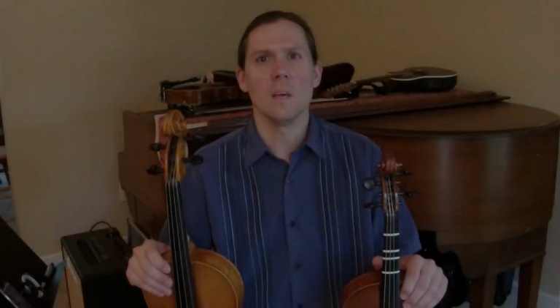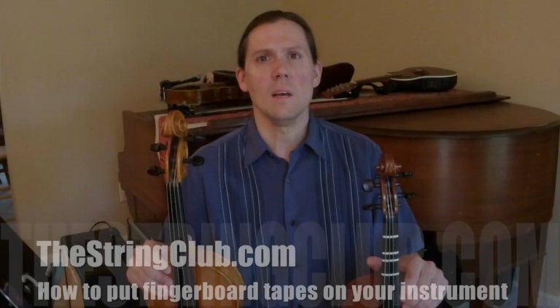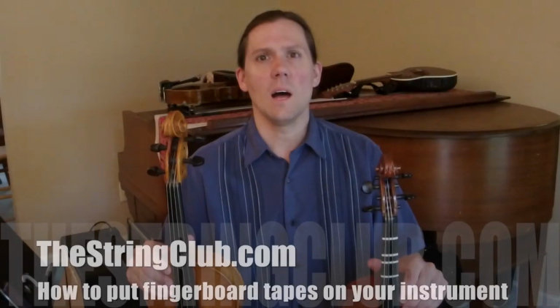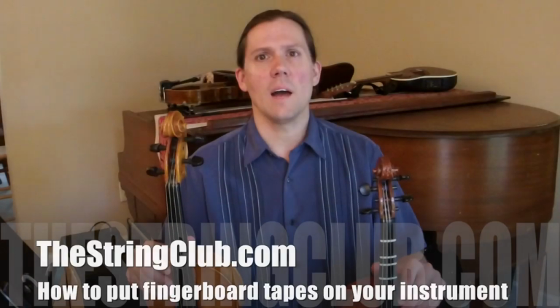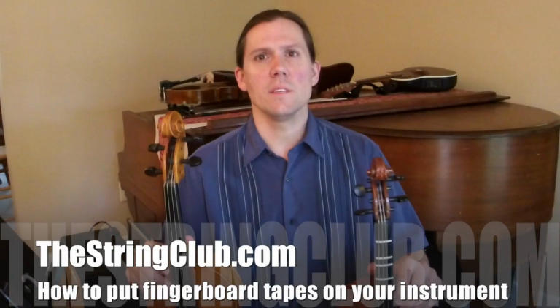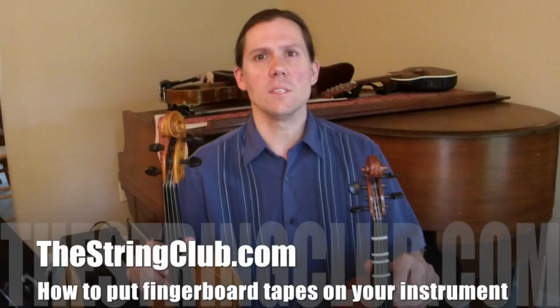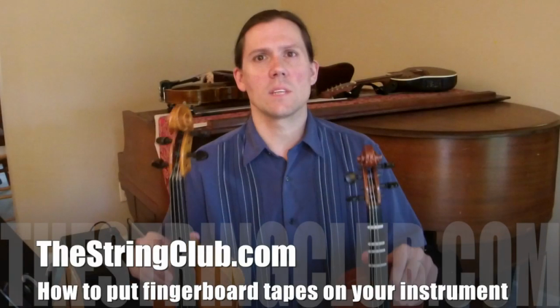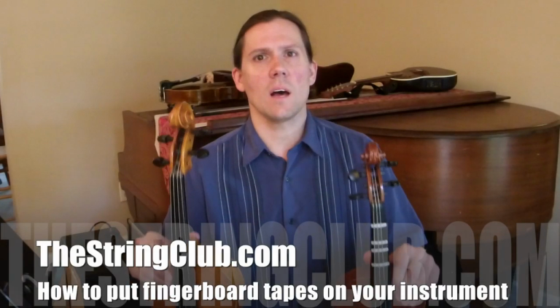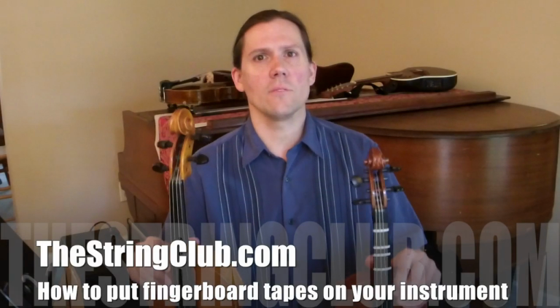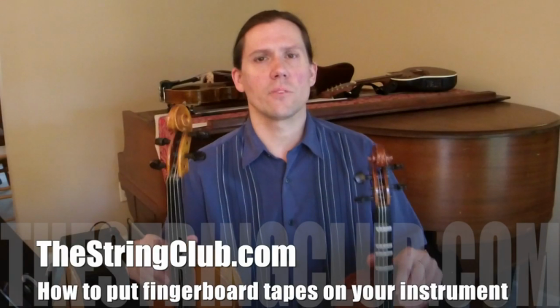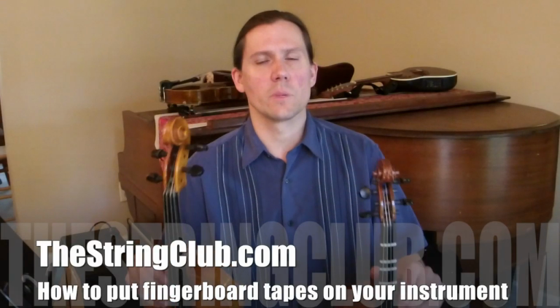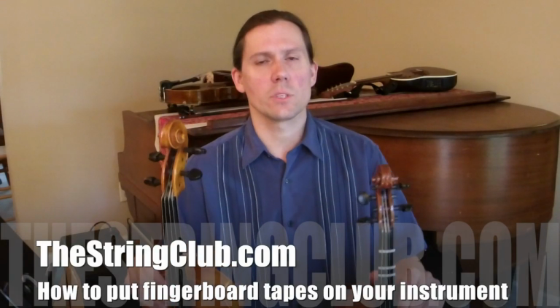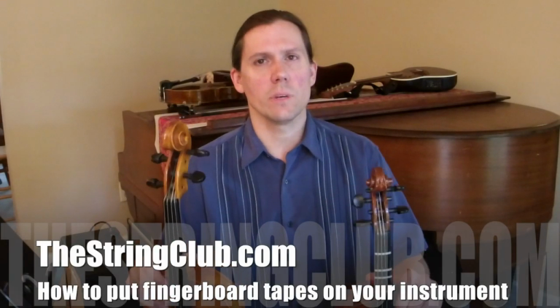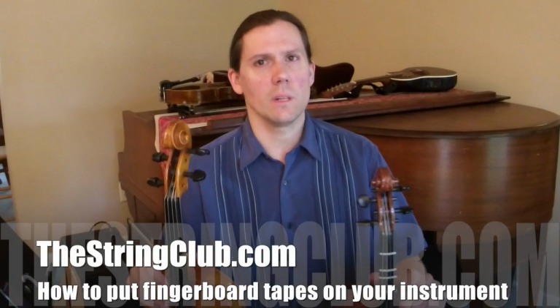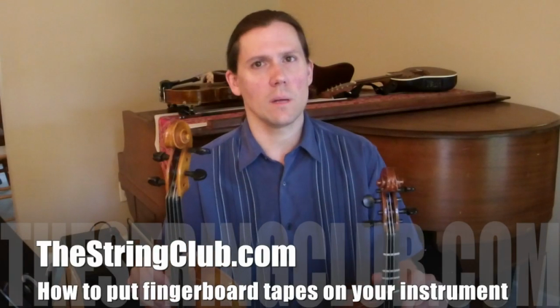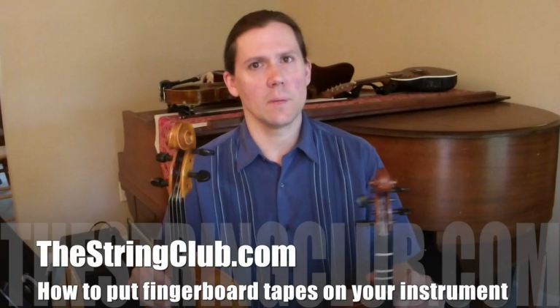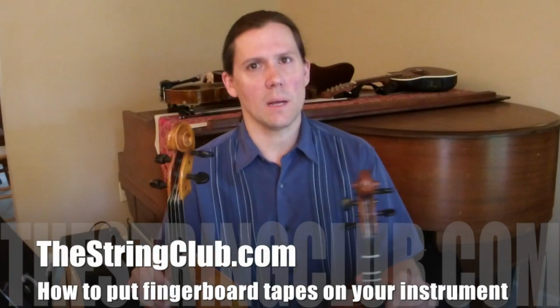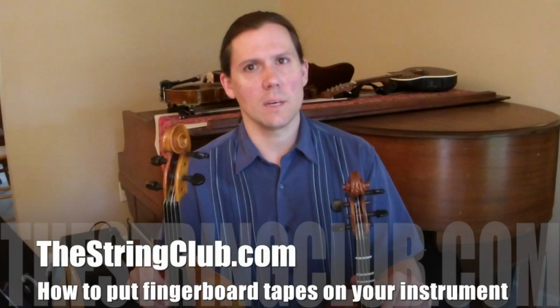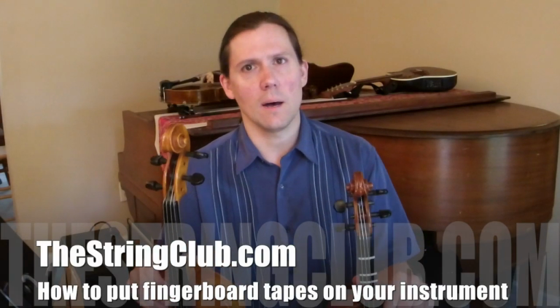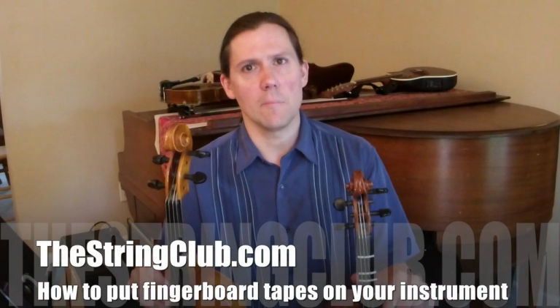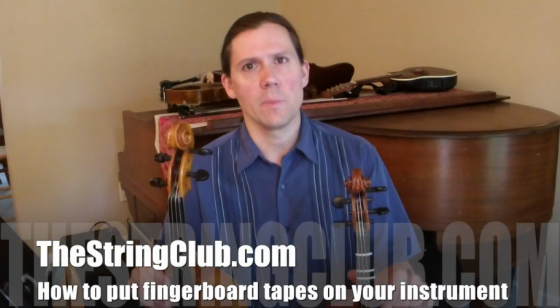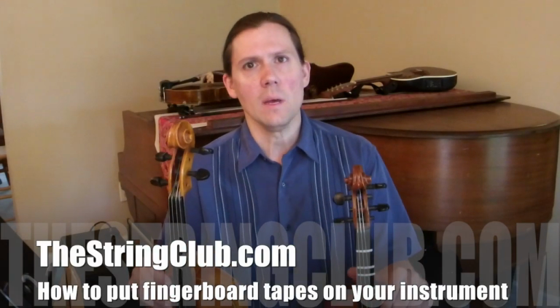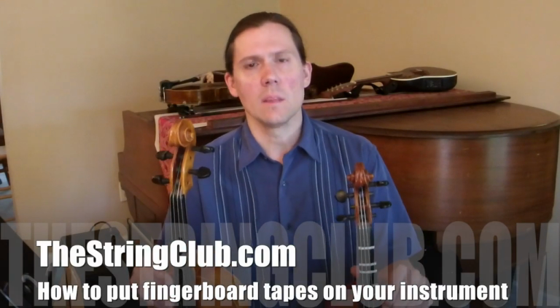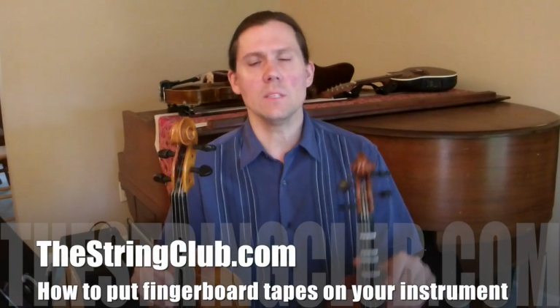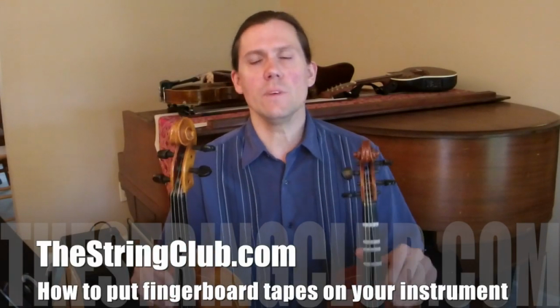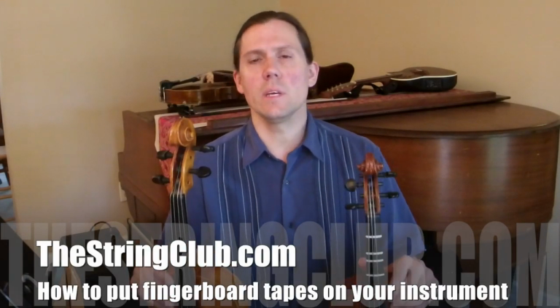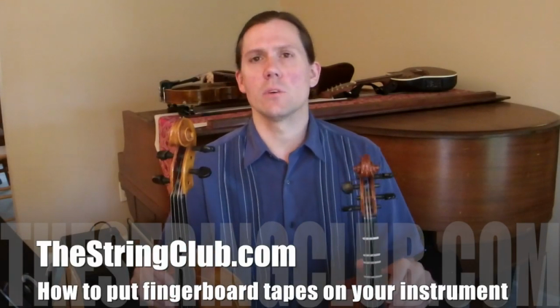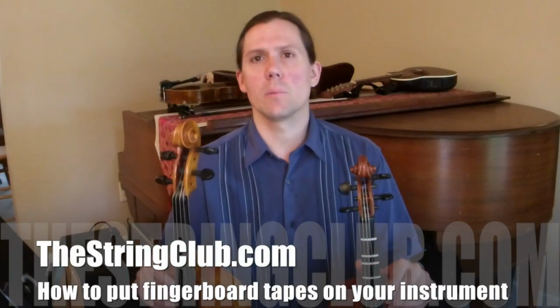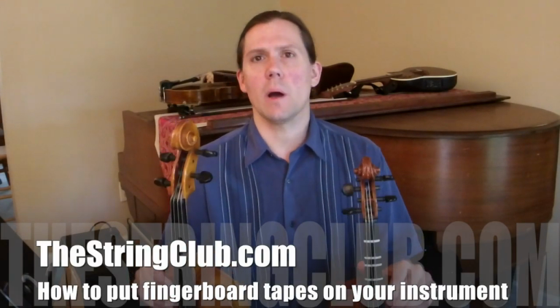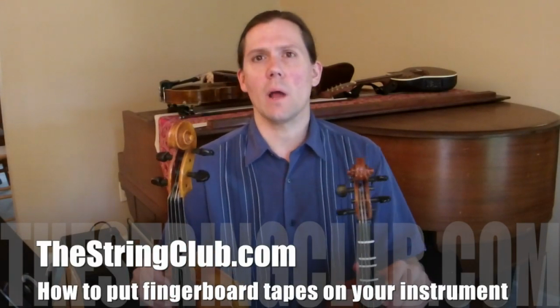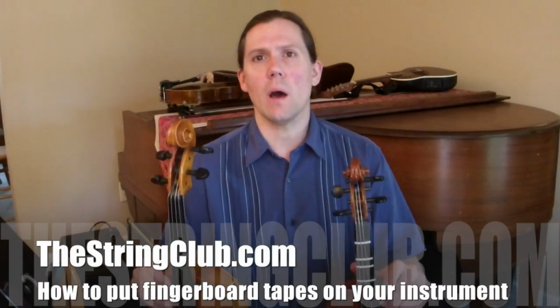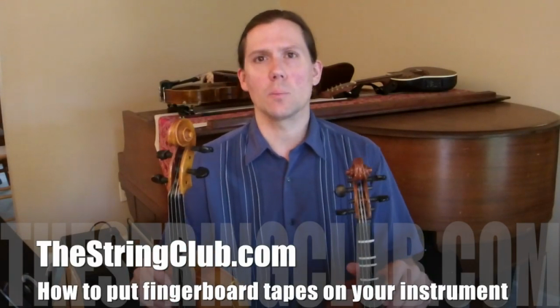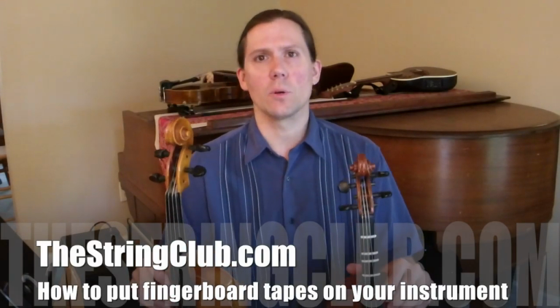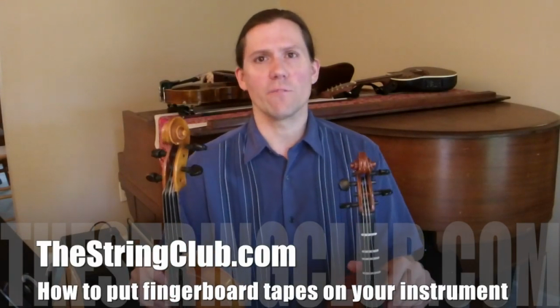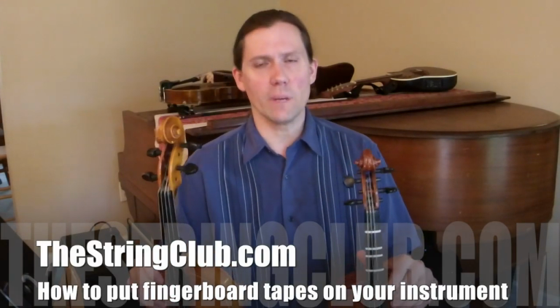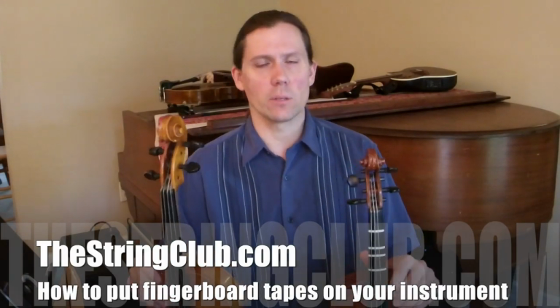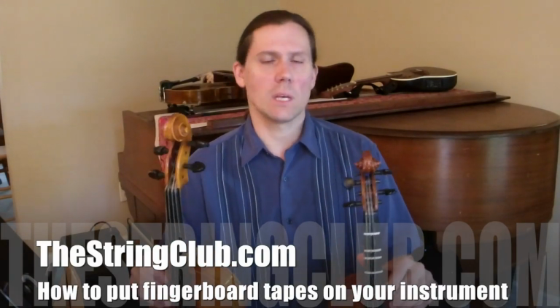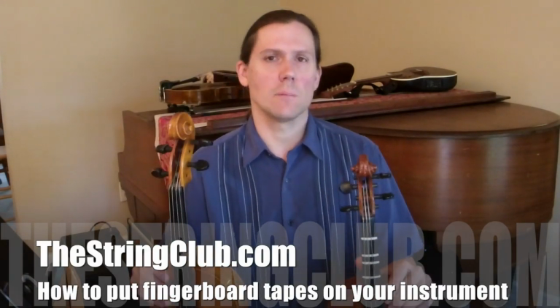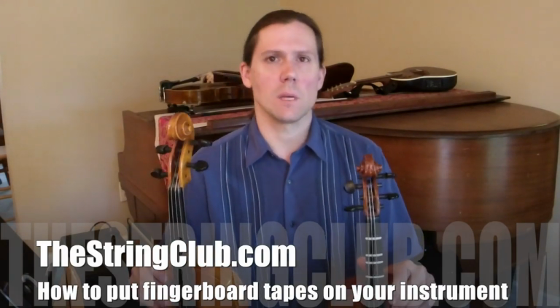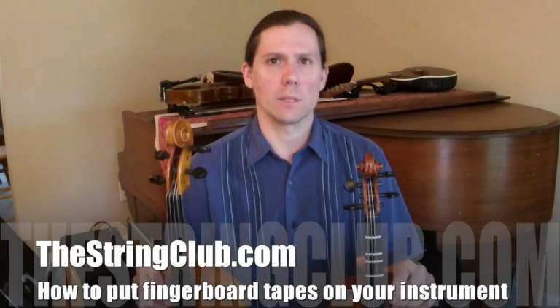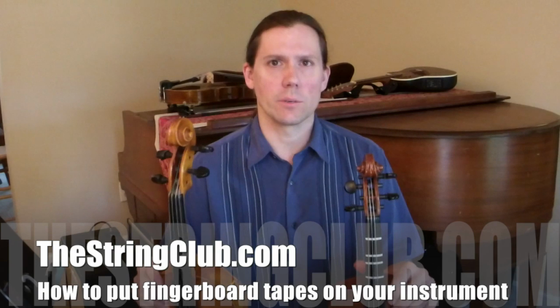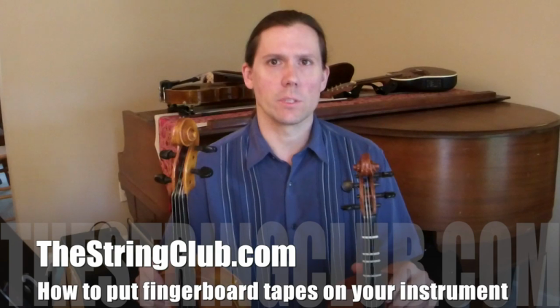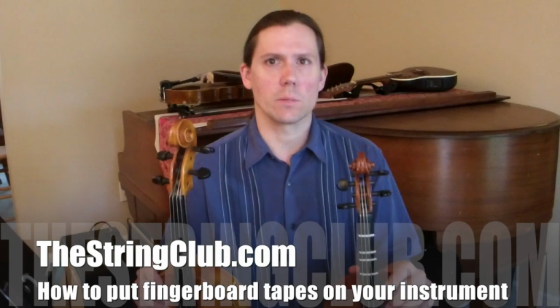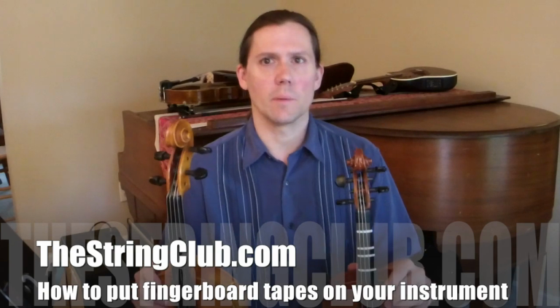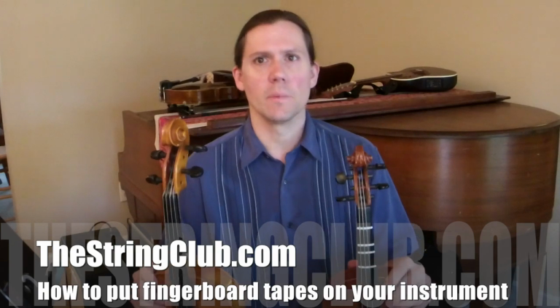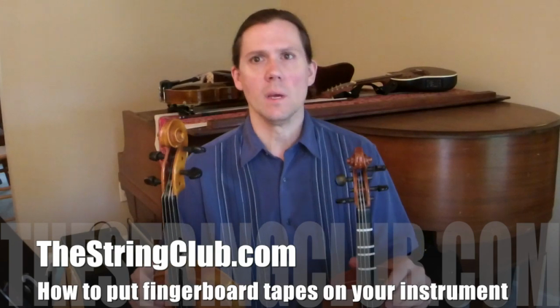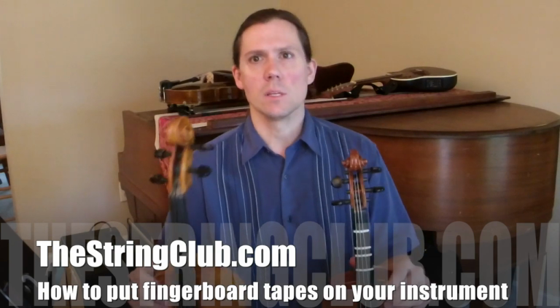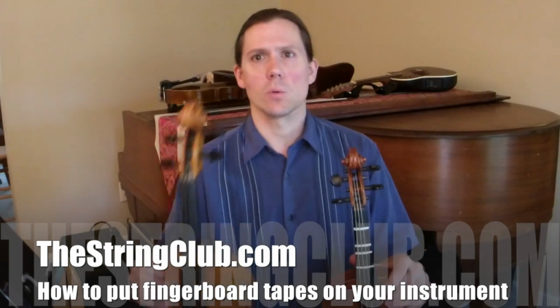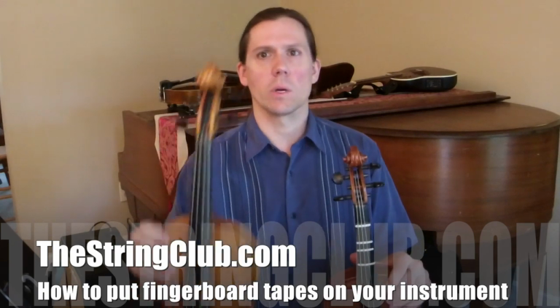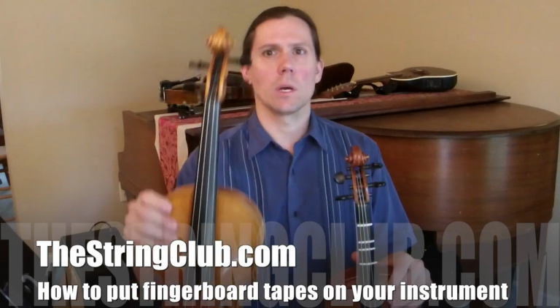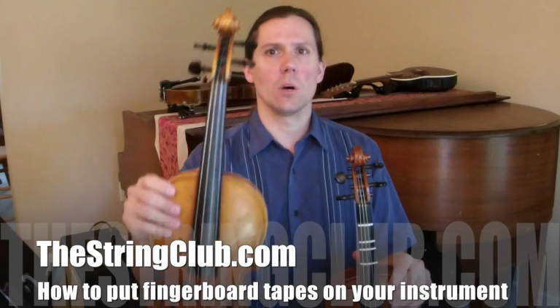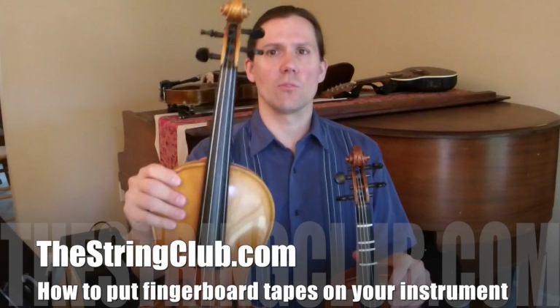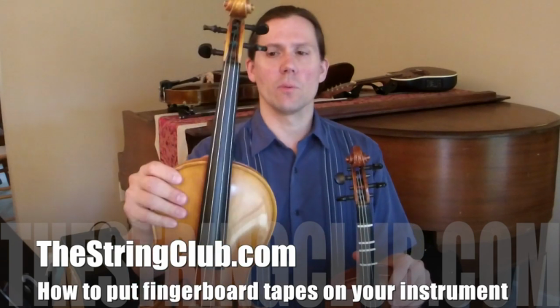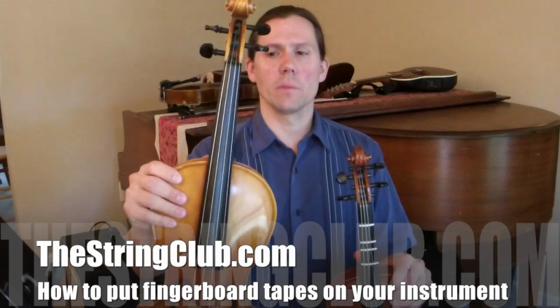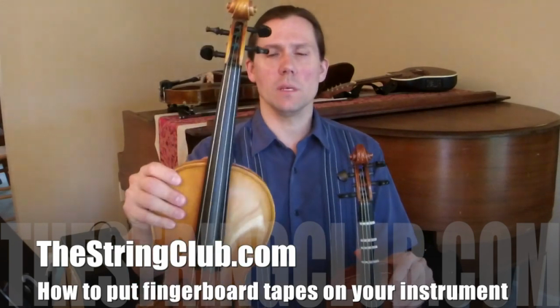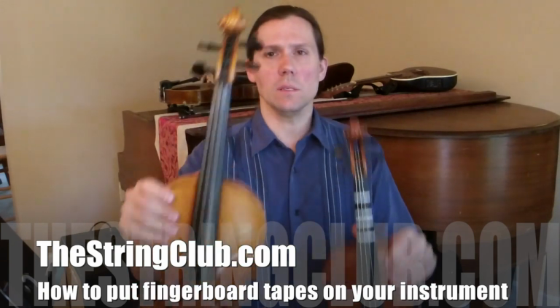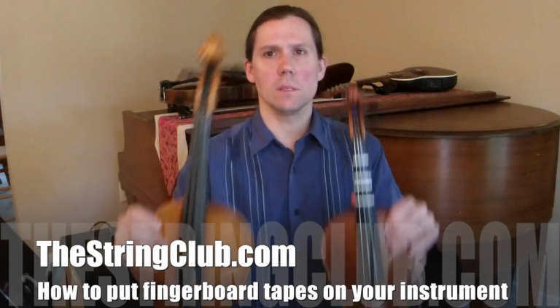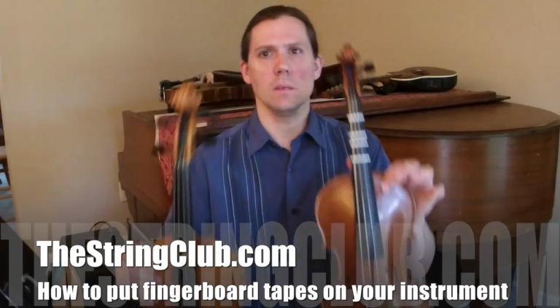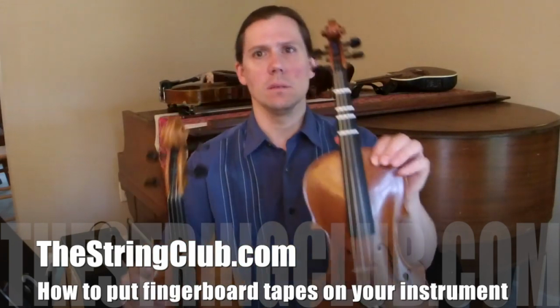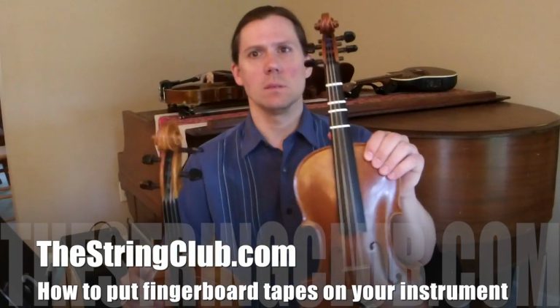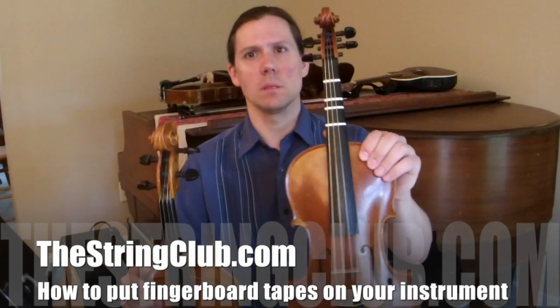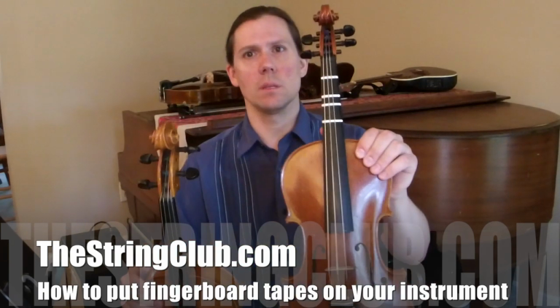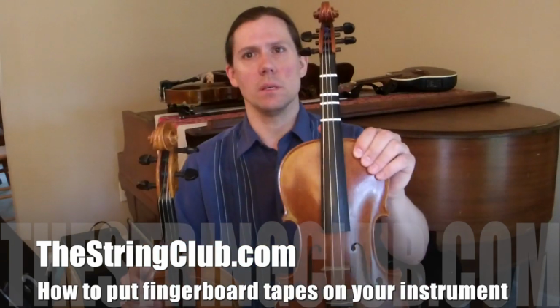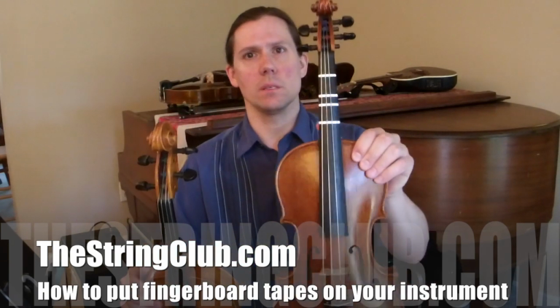Hi, this is Todd from TheStringClub.com. This video is about how to put finger tapes on your instrument. We're going to go from this to this.